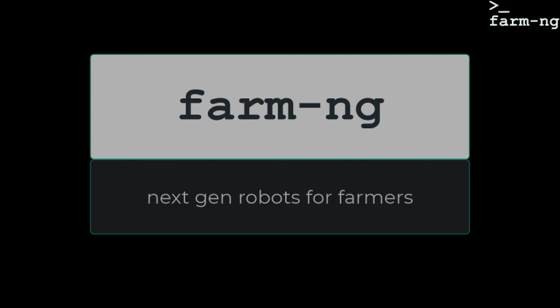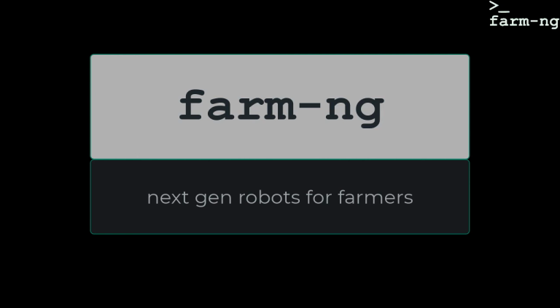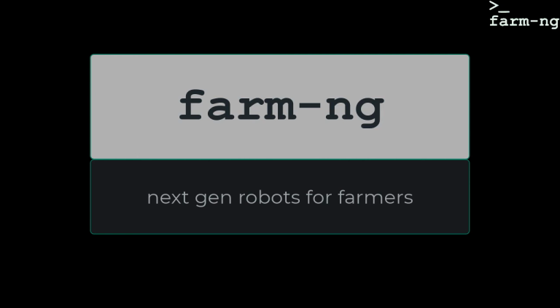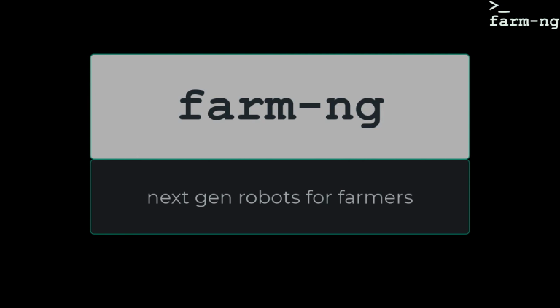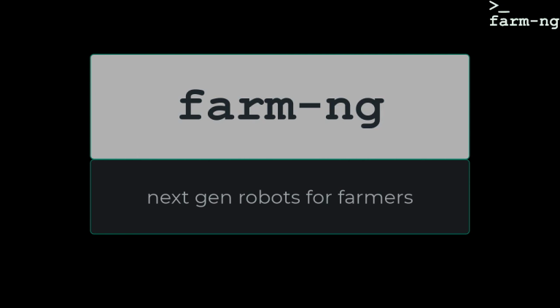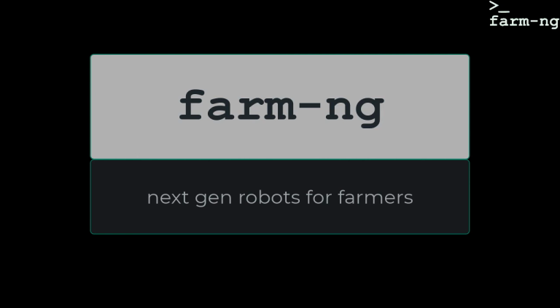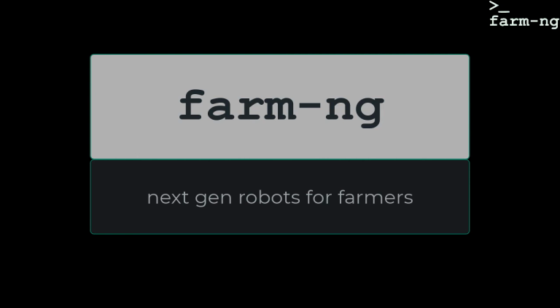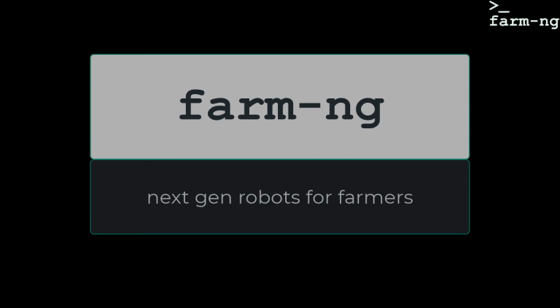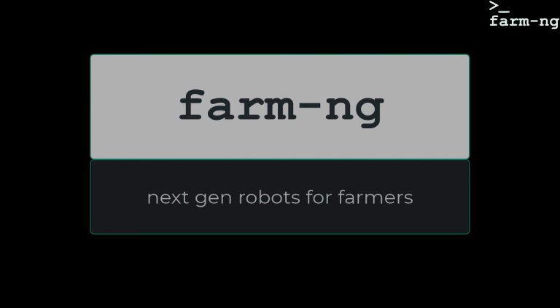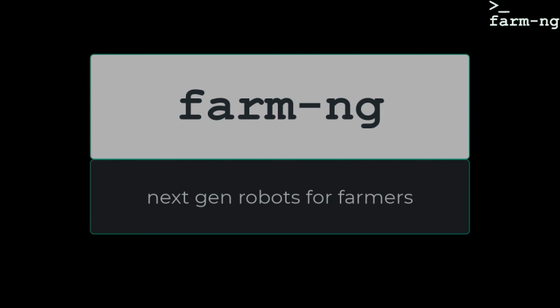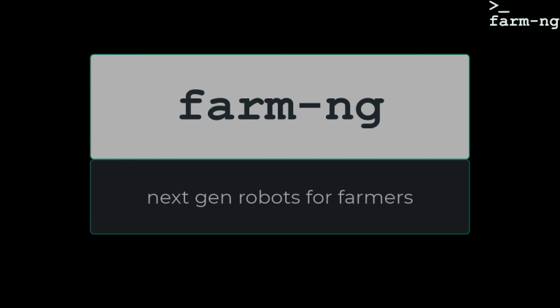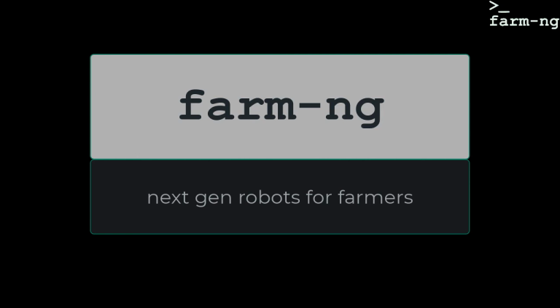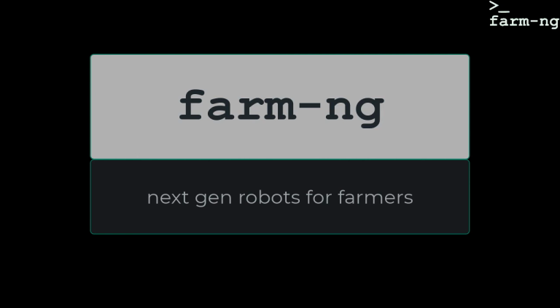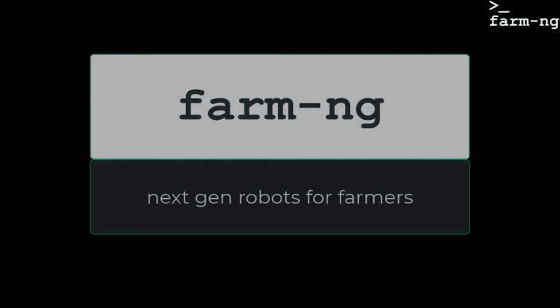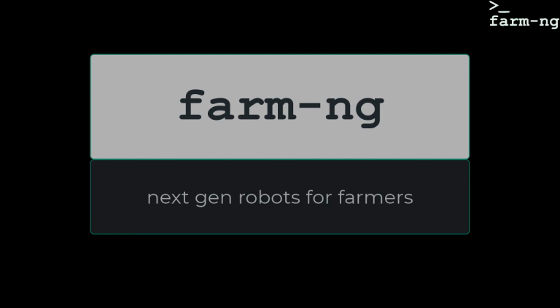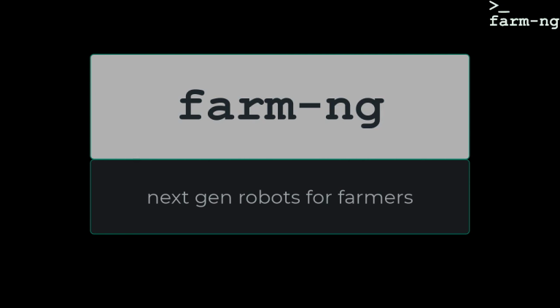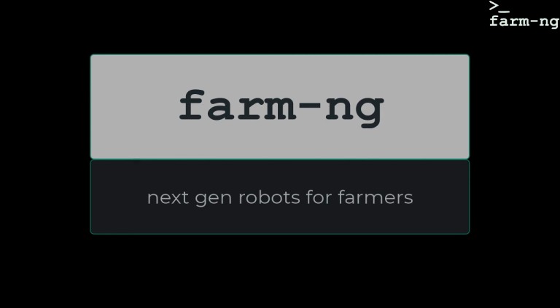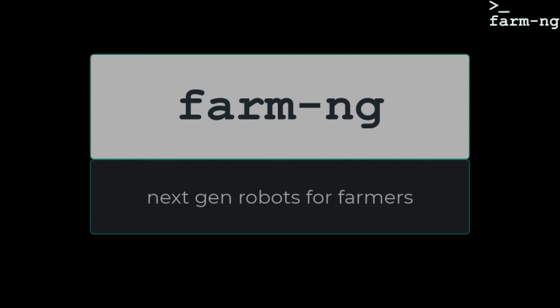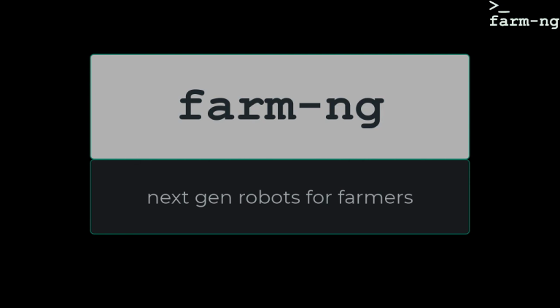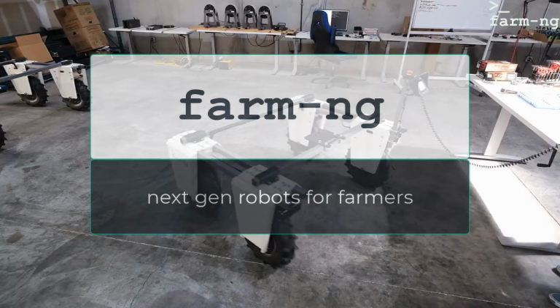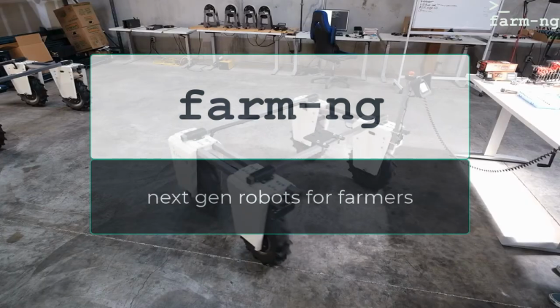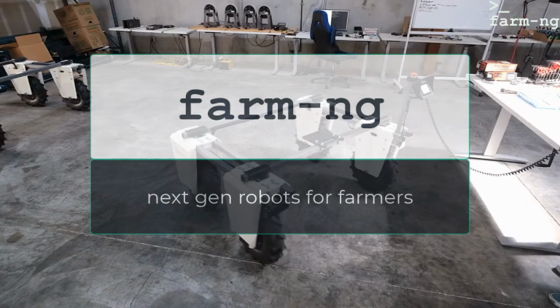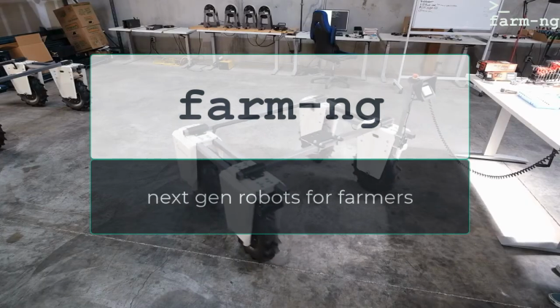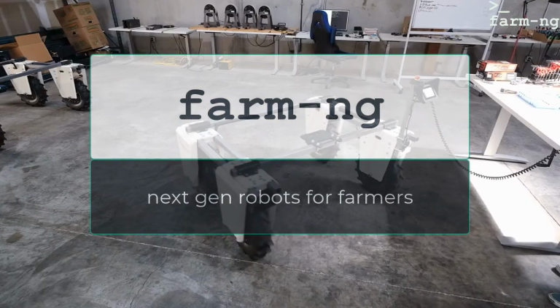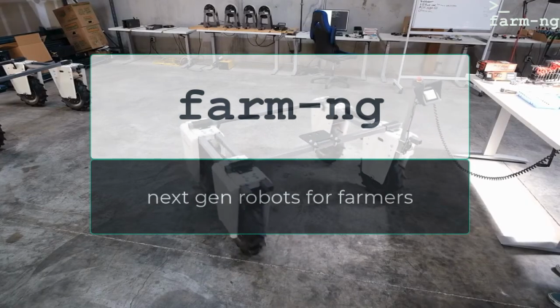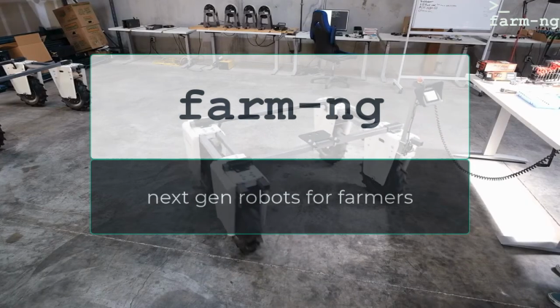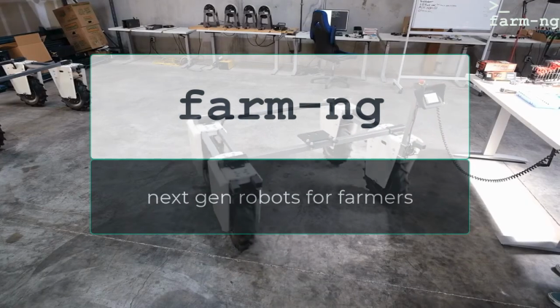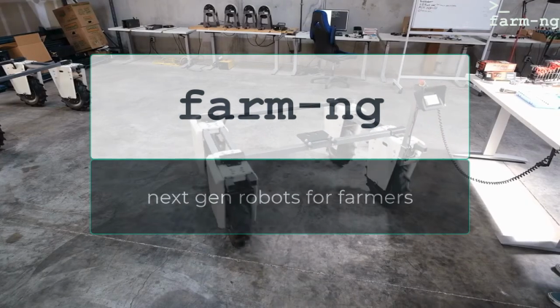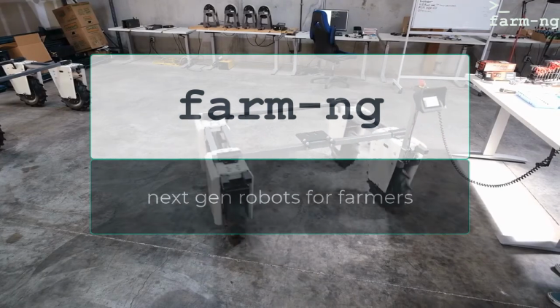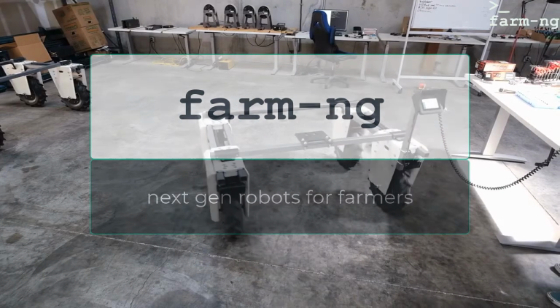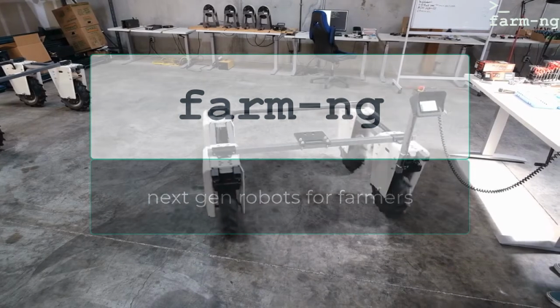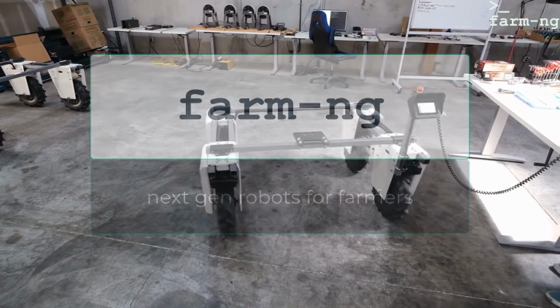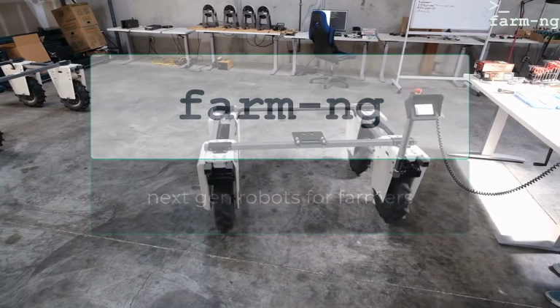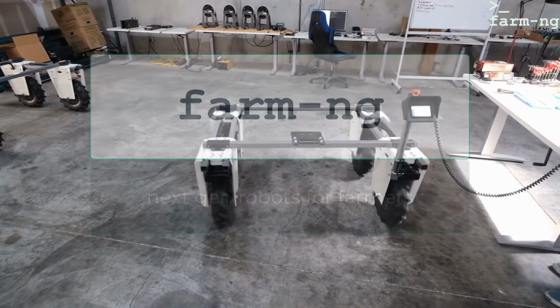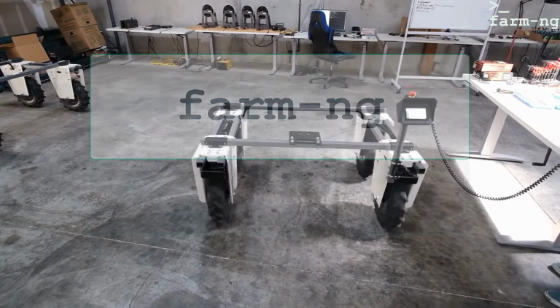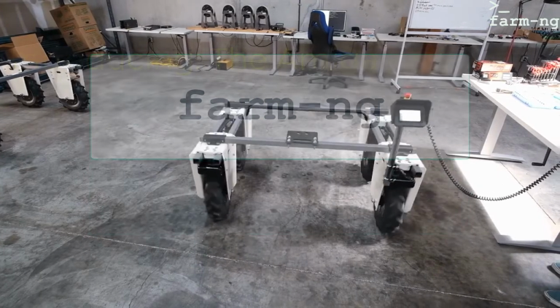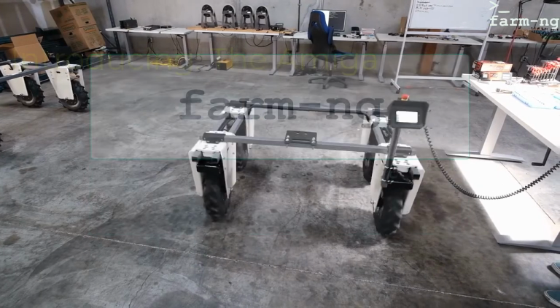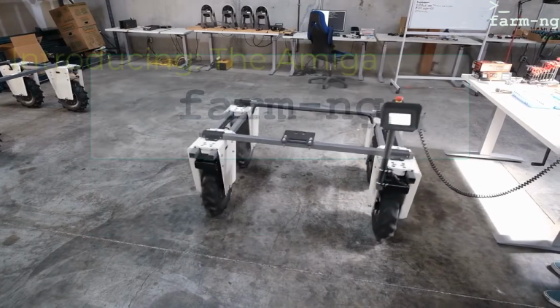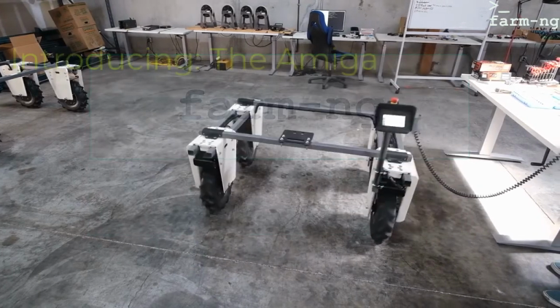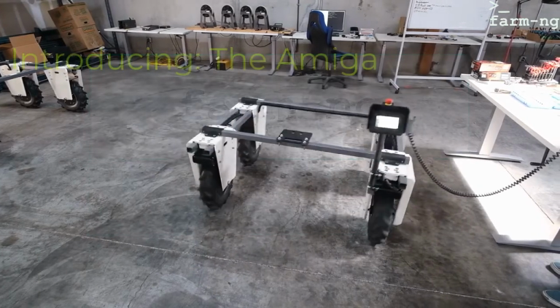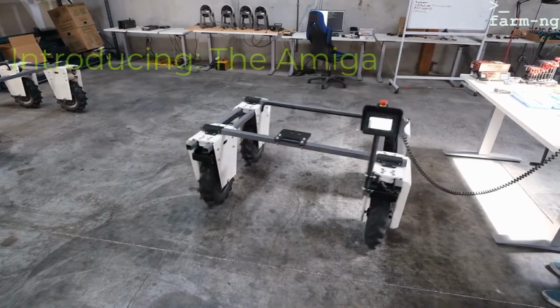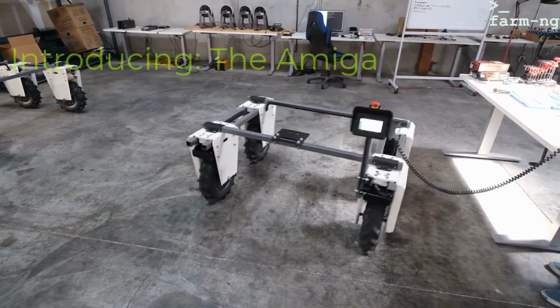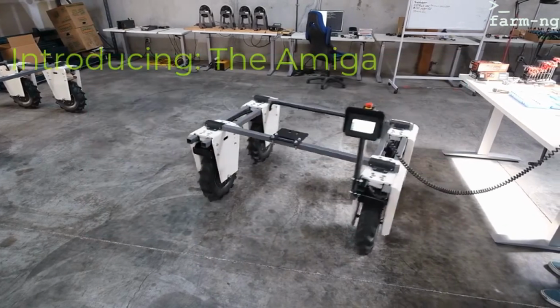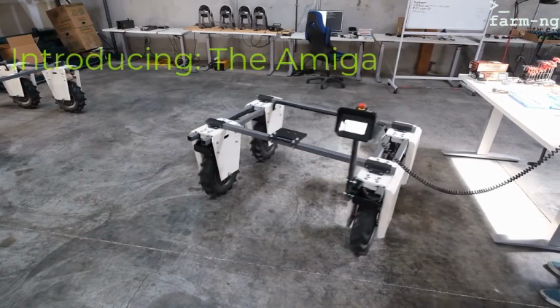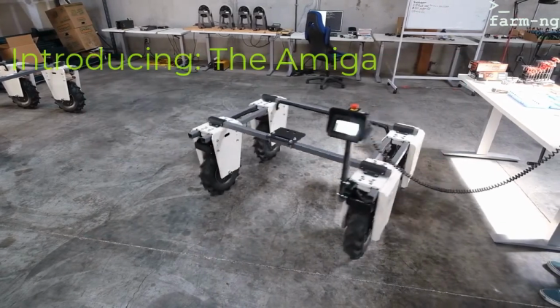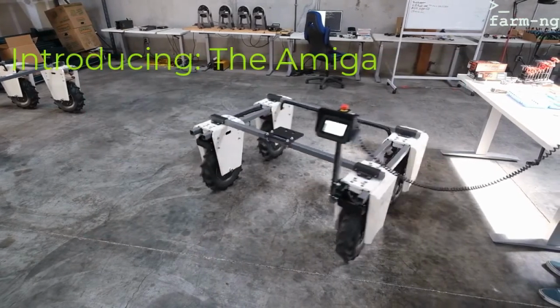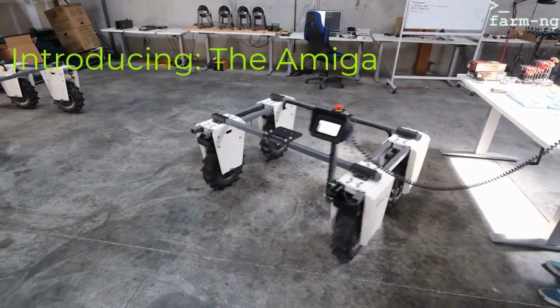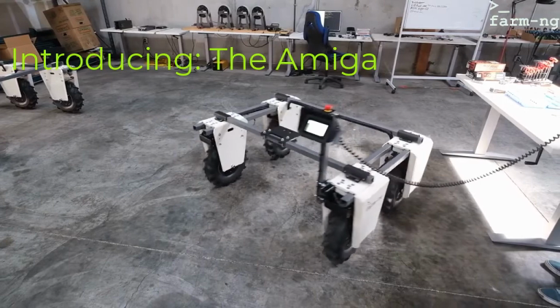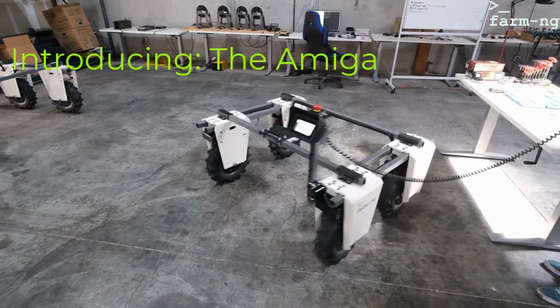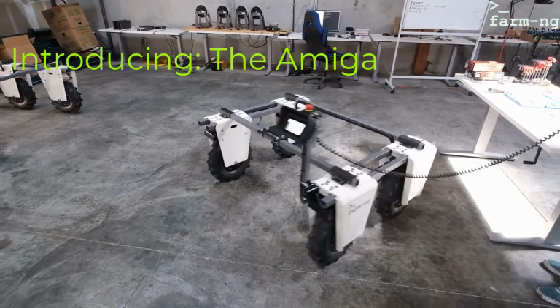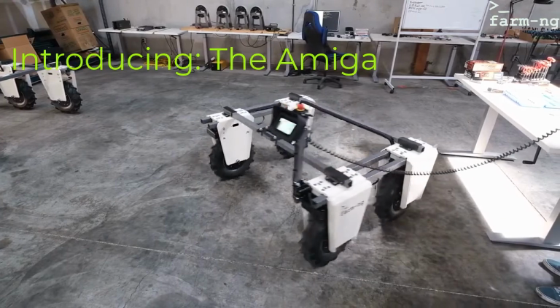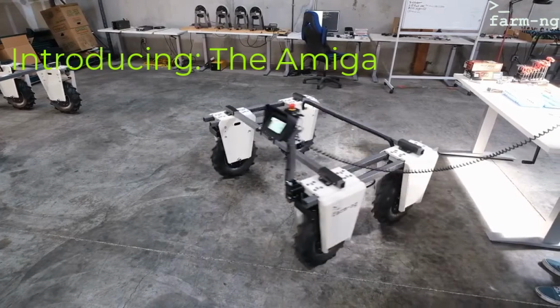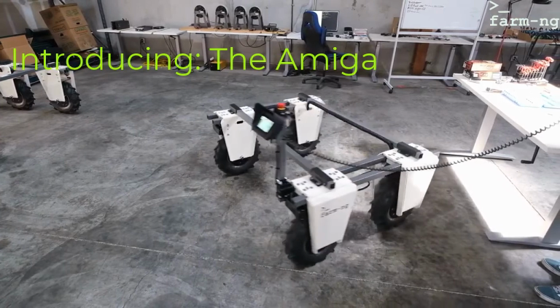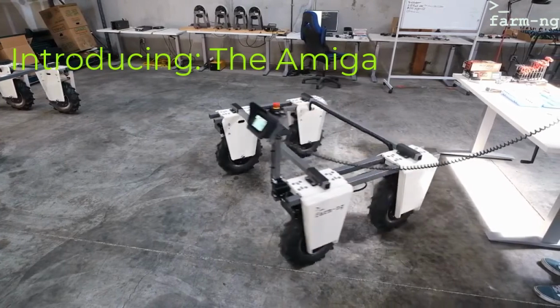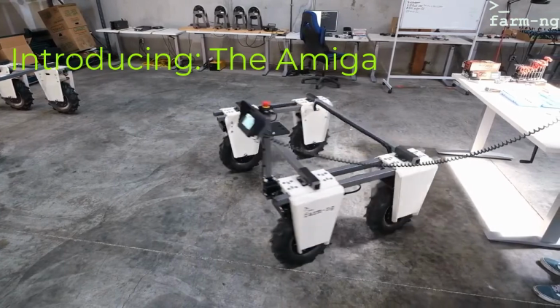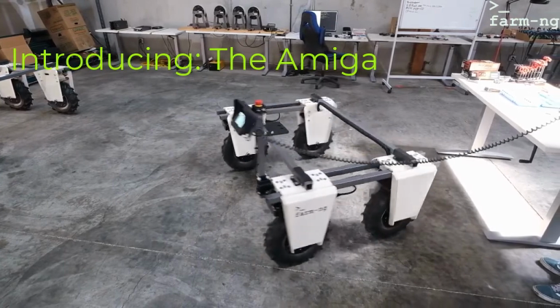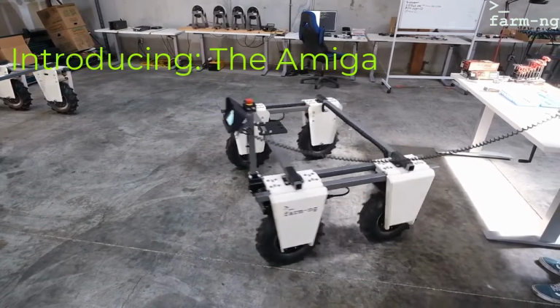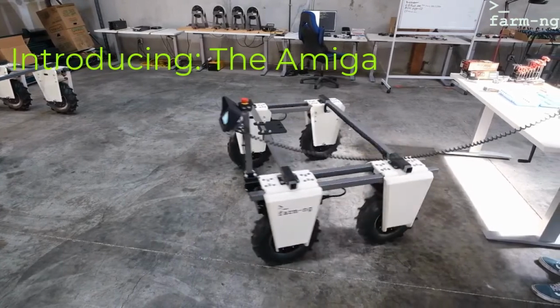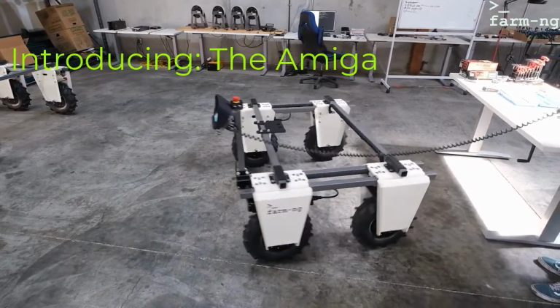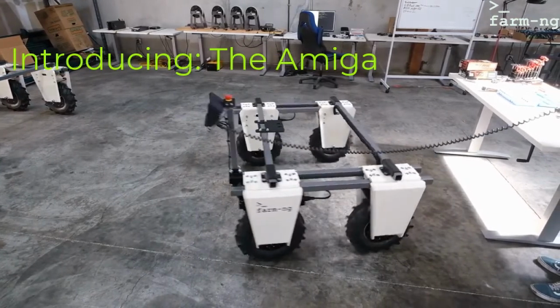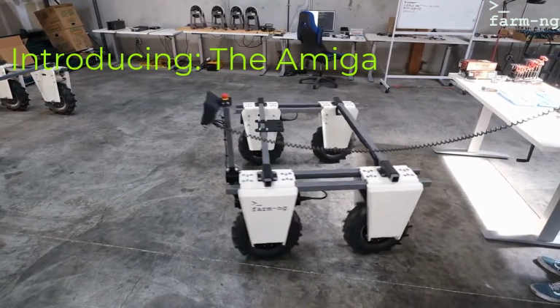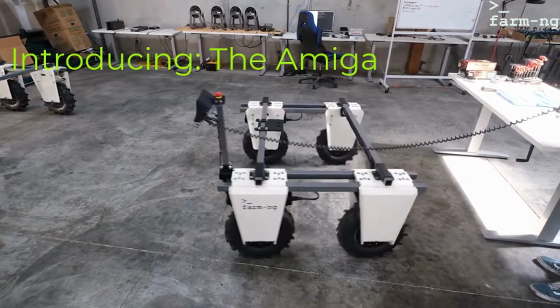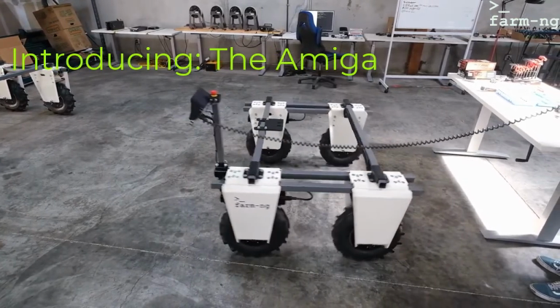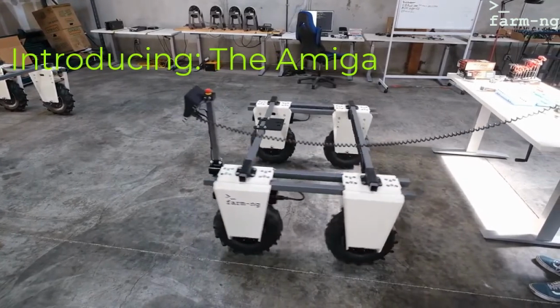This is an introduction to Farmingy's main product, the Amiga. It's a microtractor, and it's very modular.